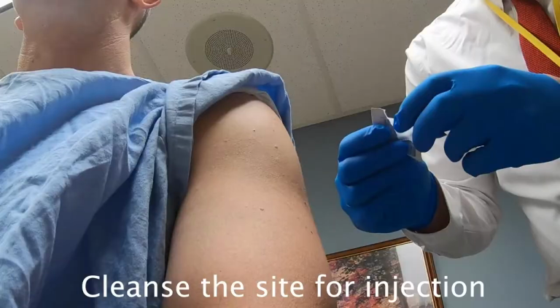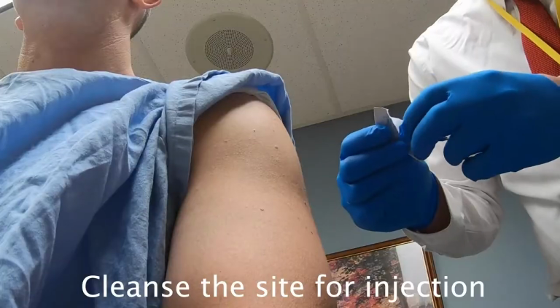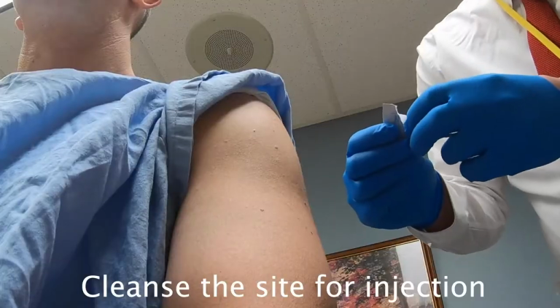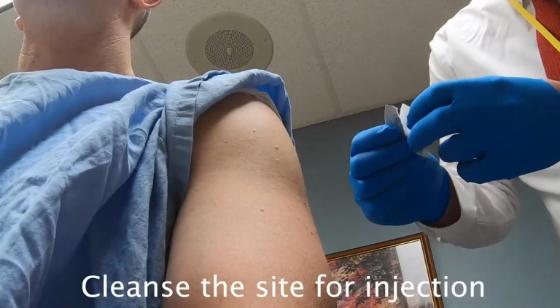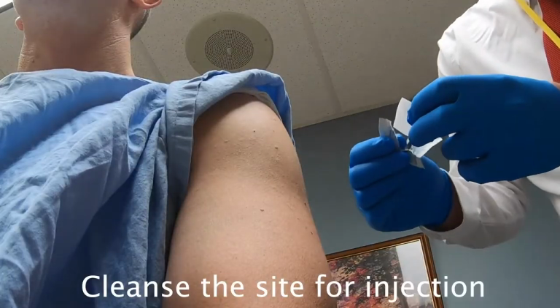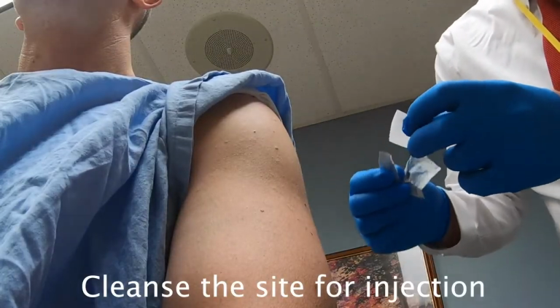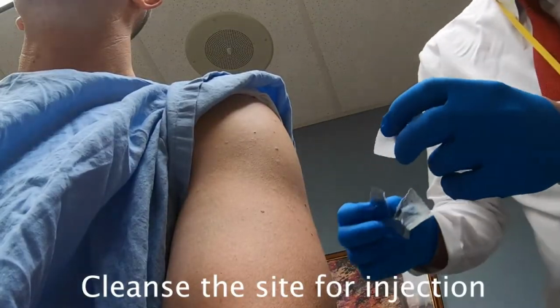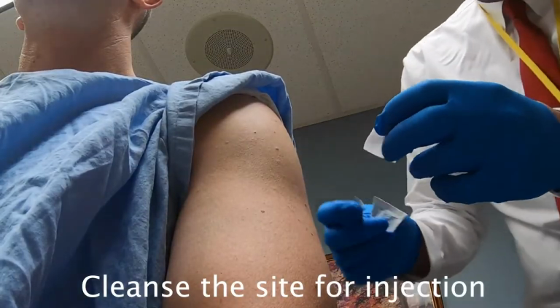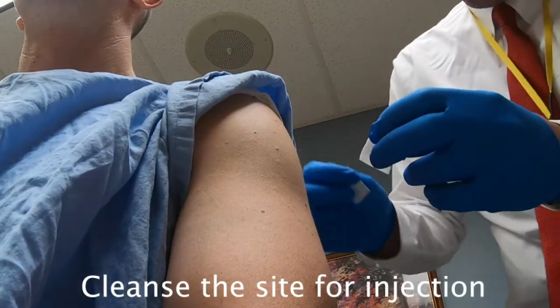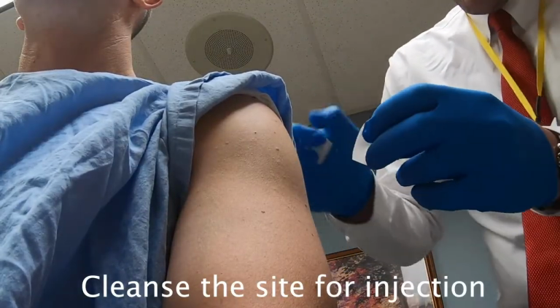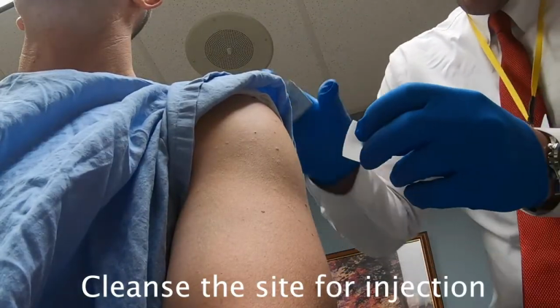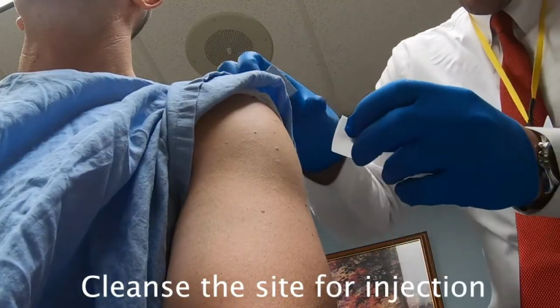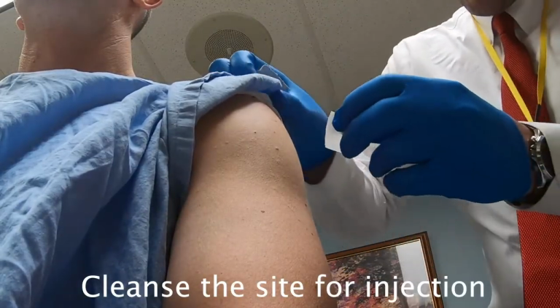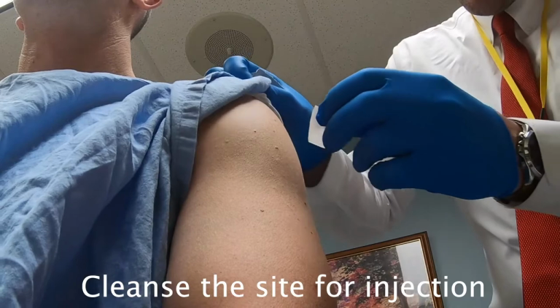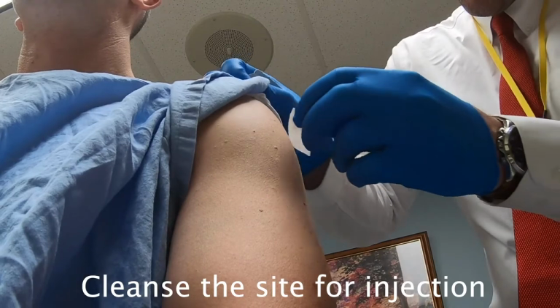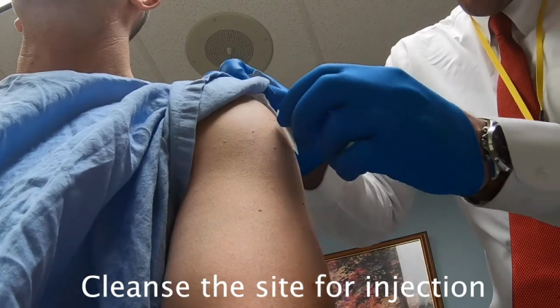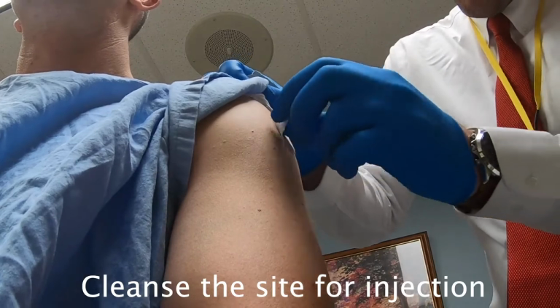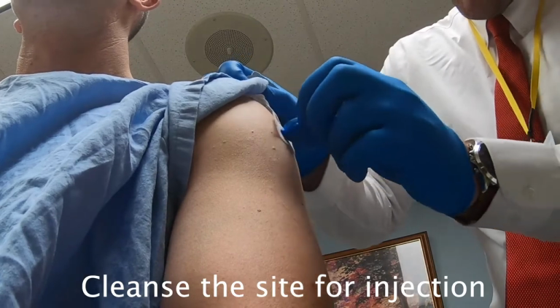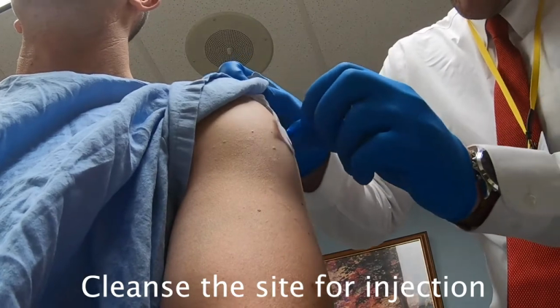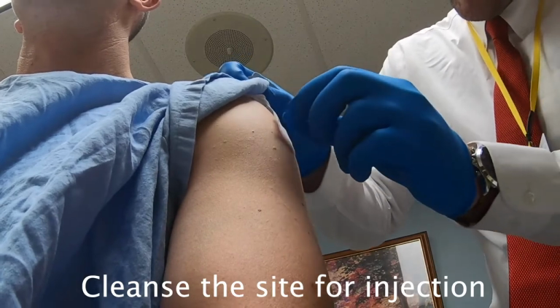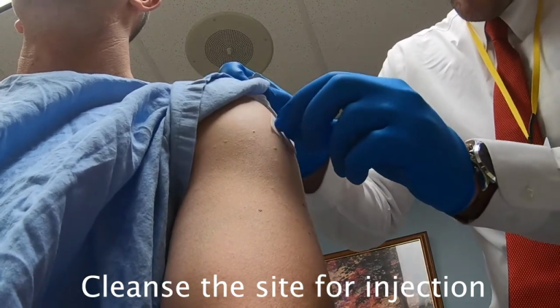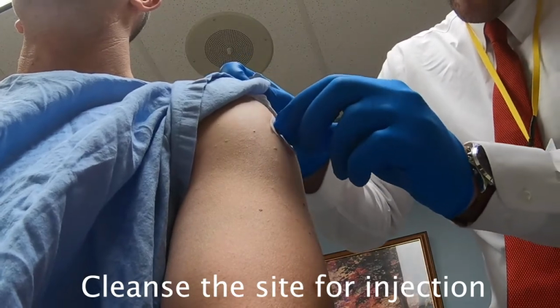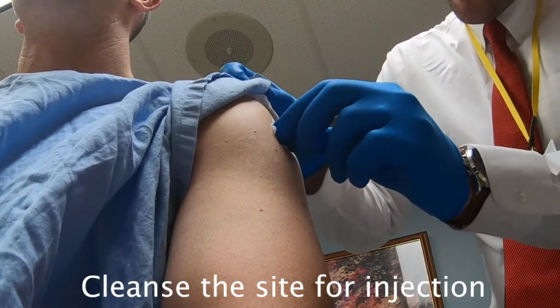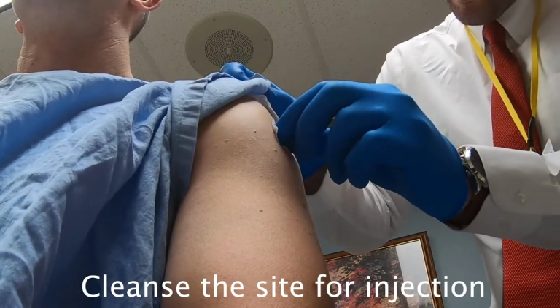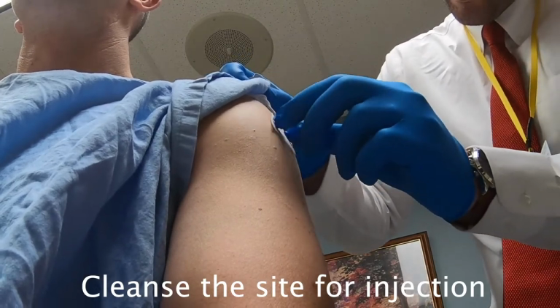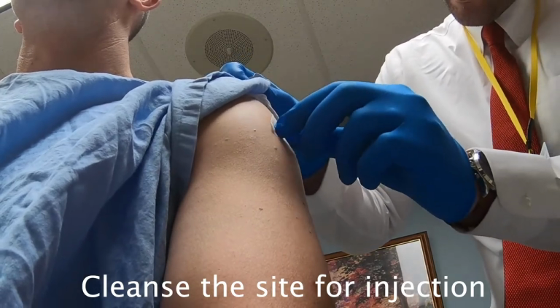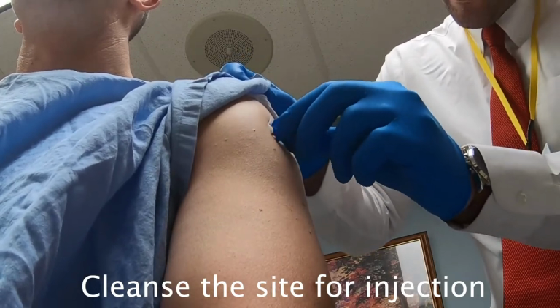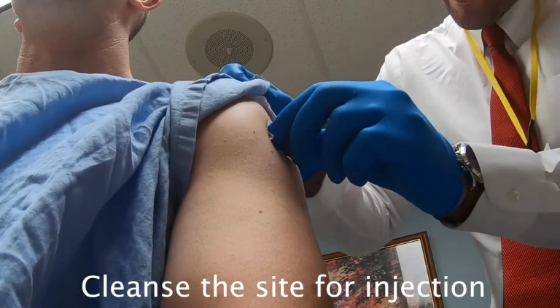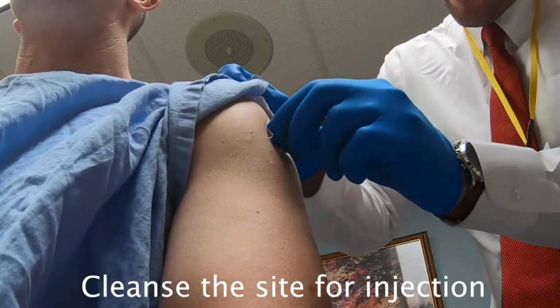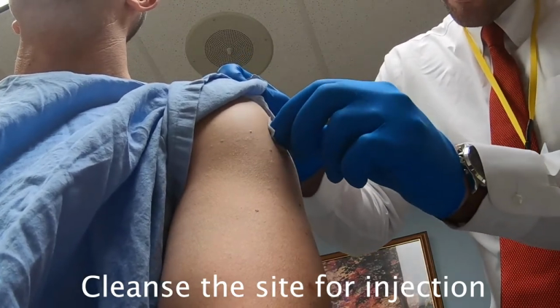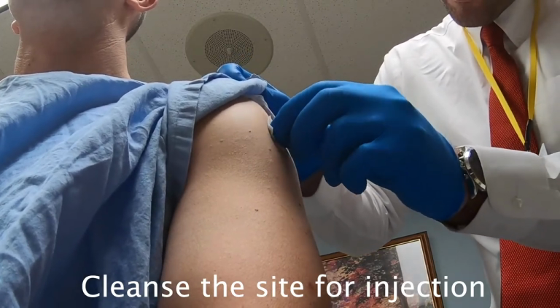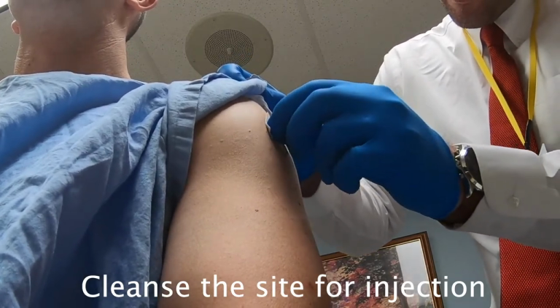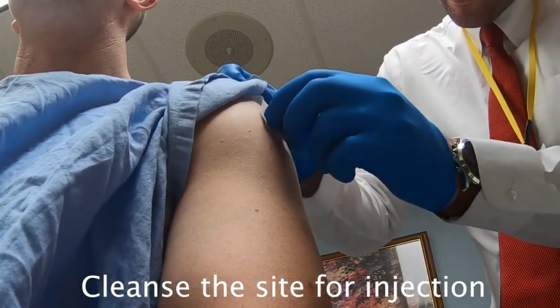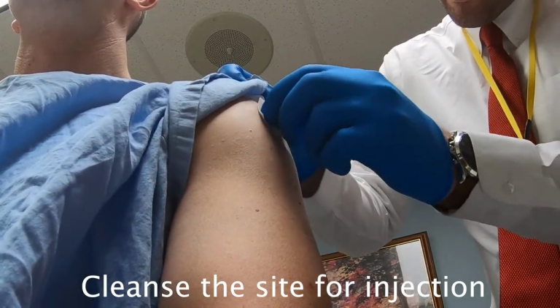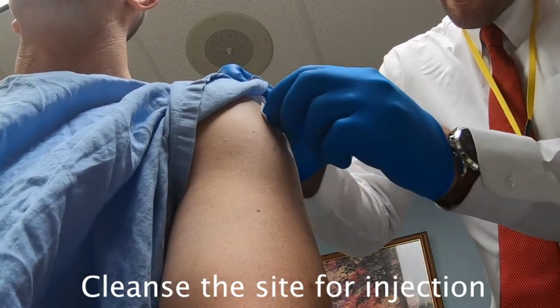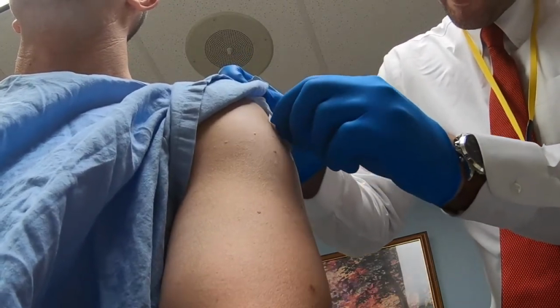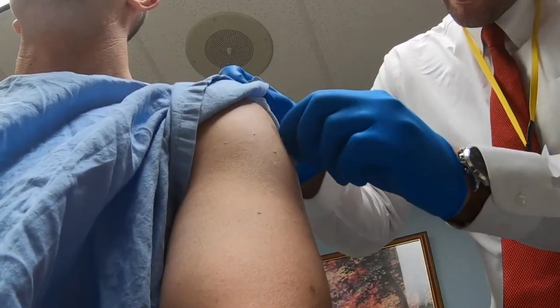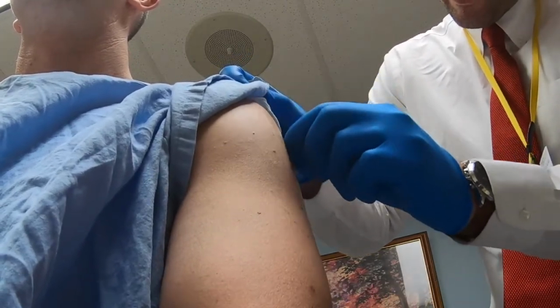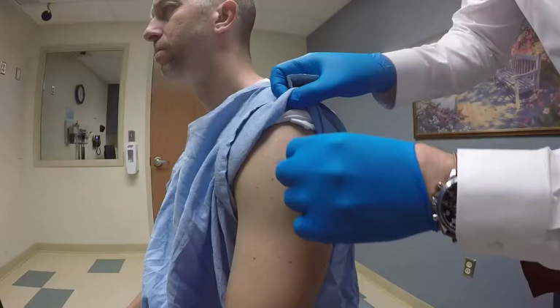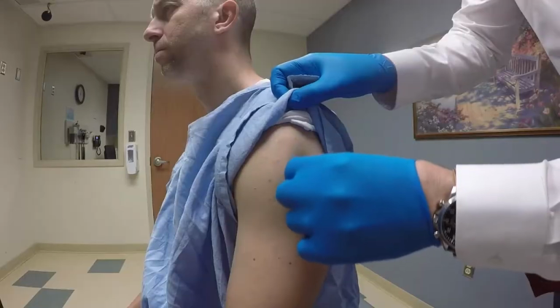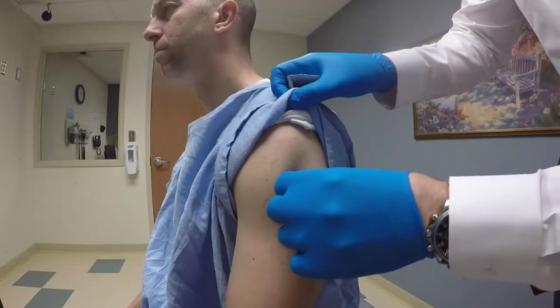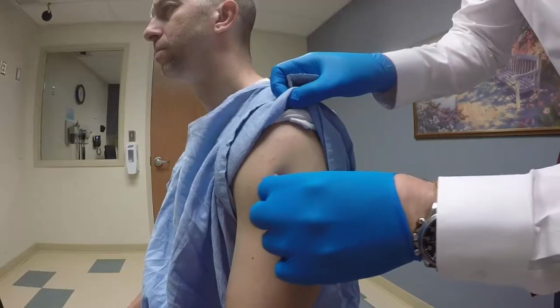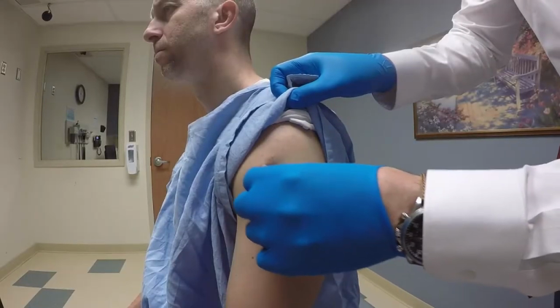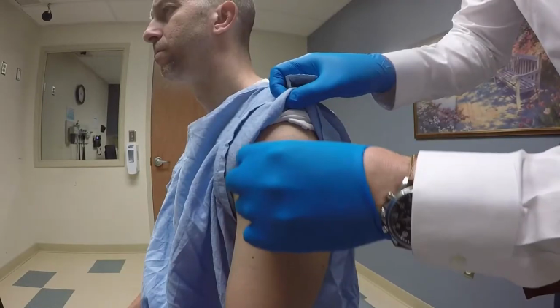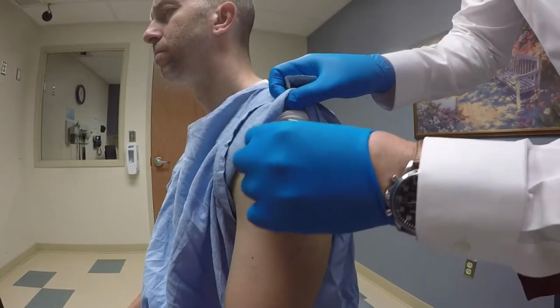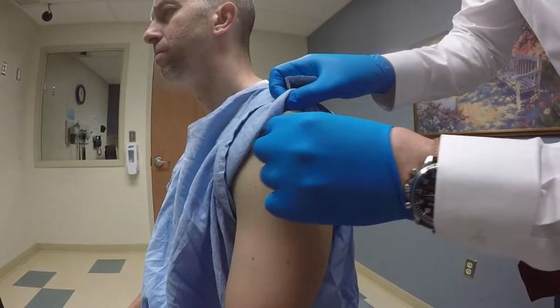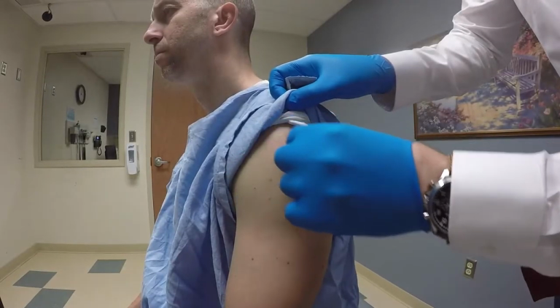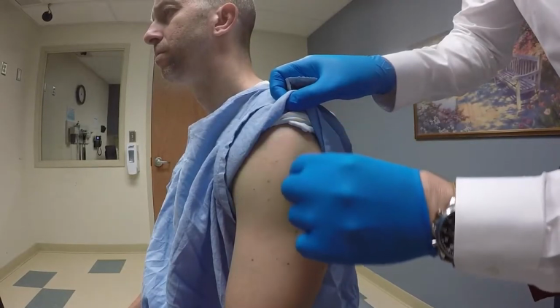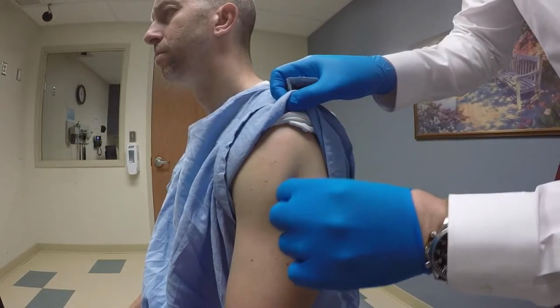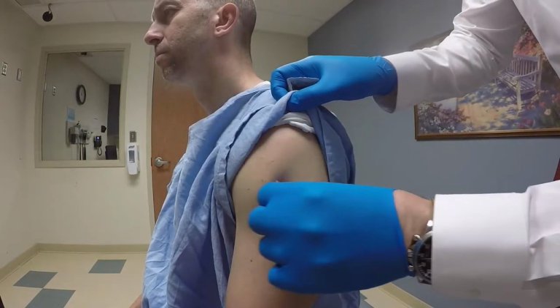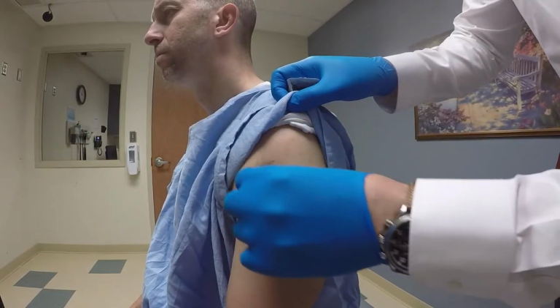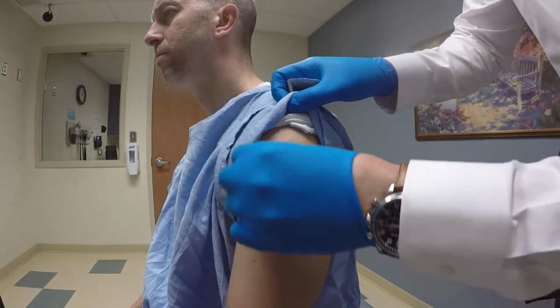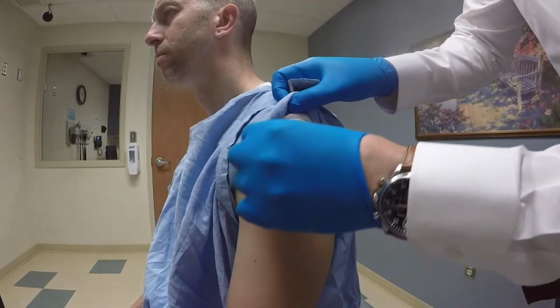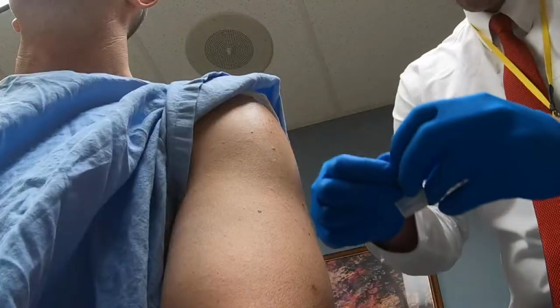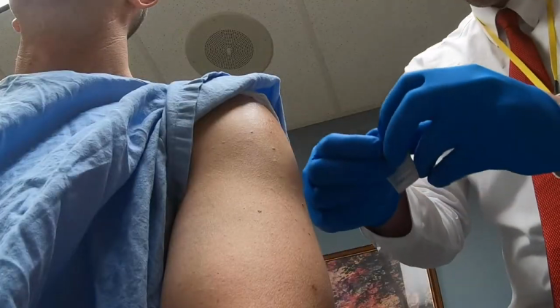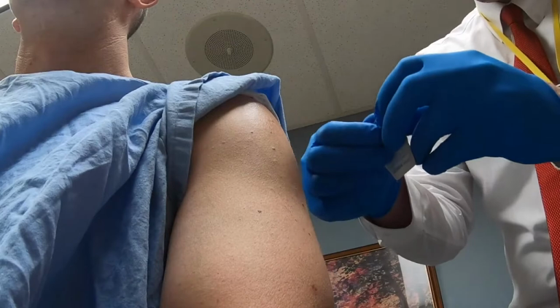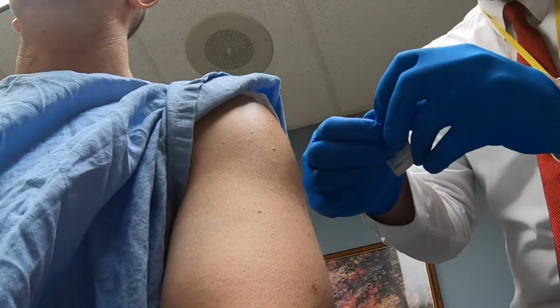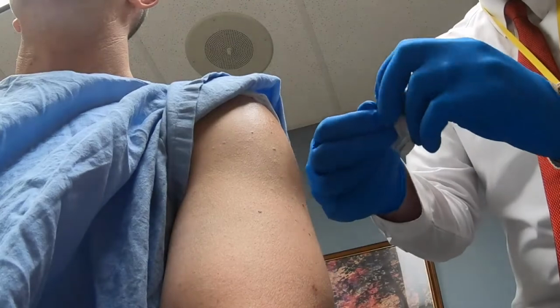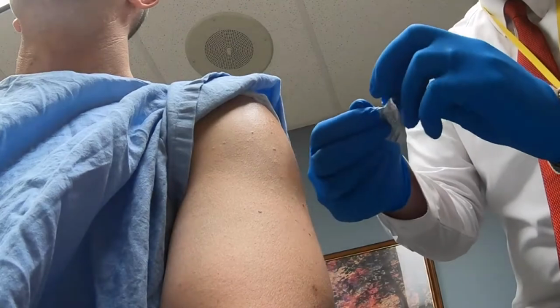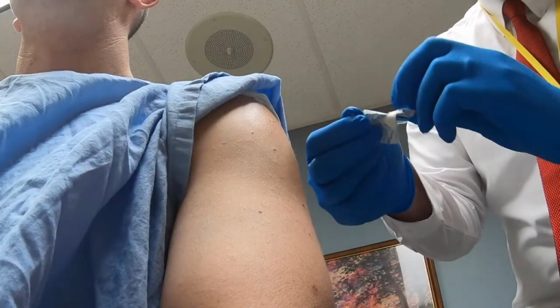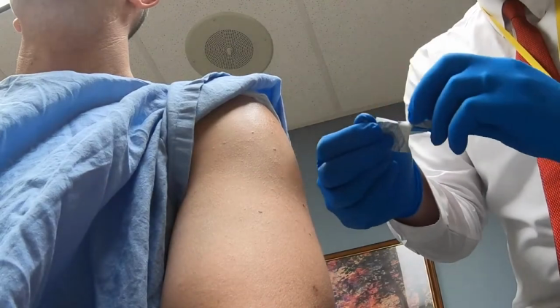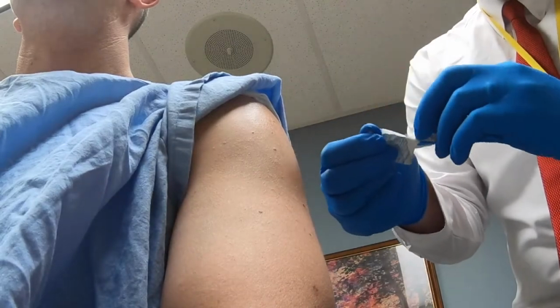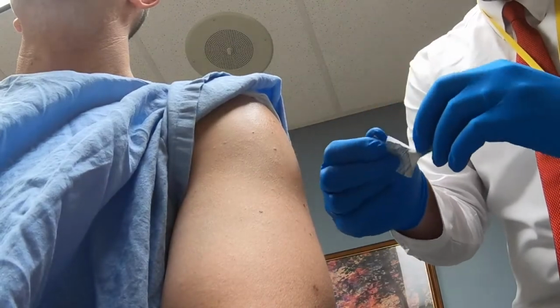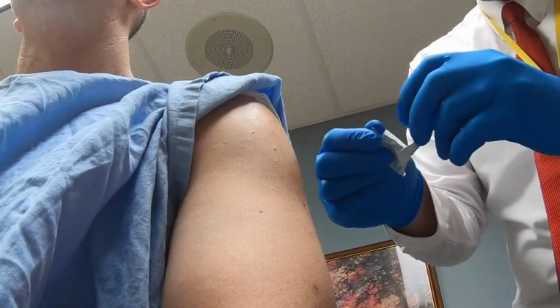Using an alcohol swab, we're going to swab in a circular motion starting from the middle outwards. Repeat it with a second swab.